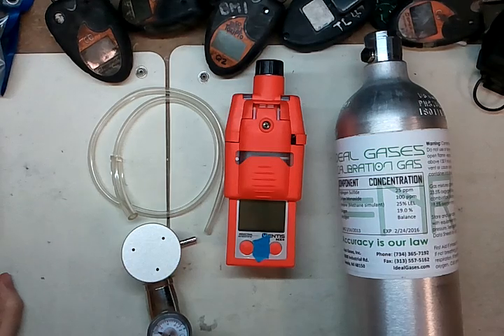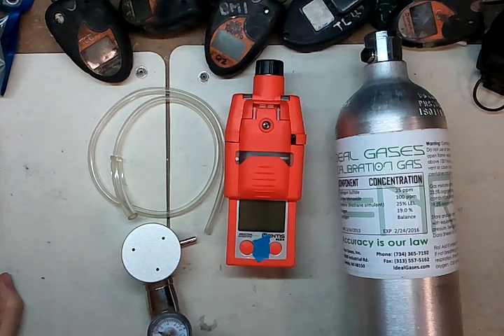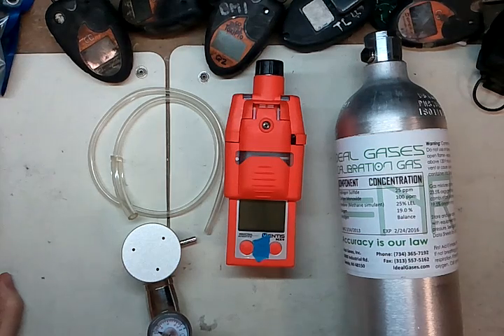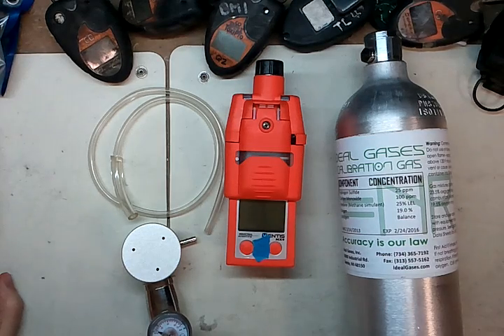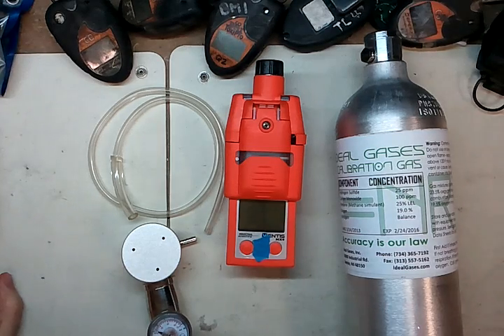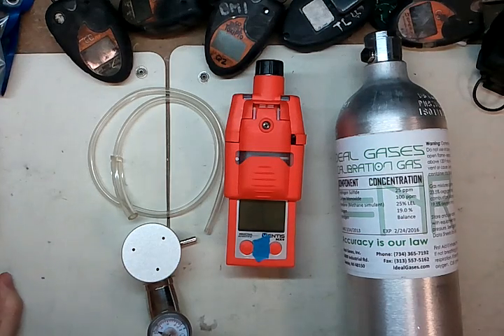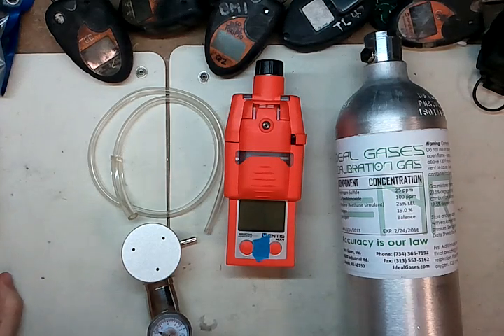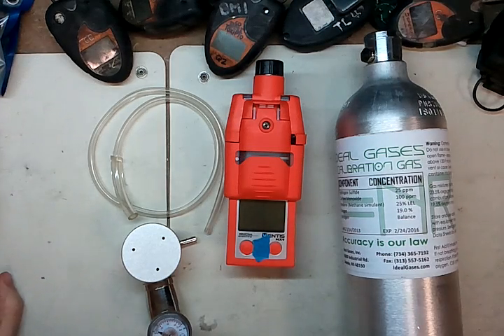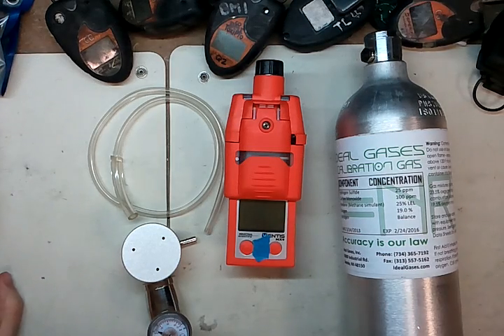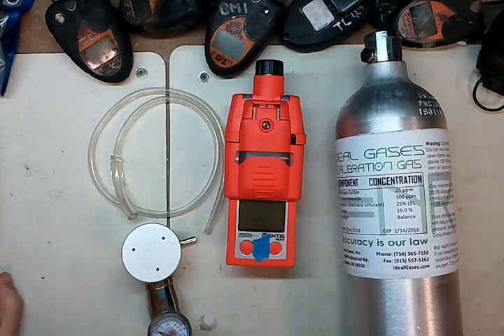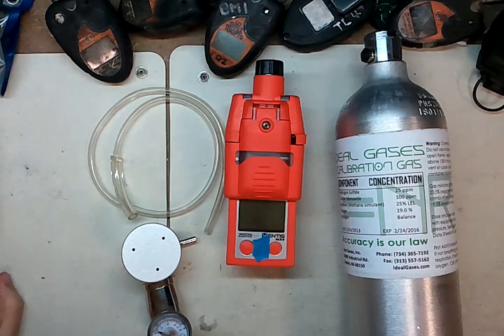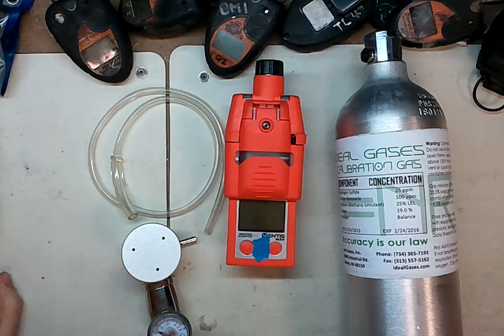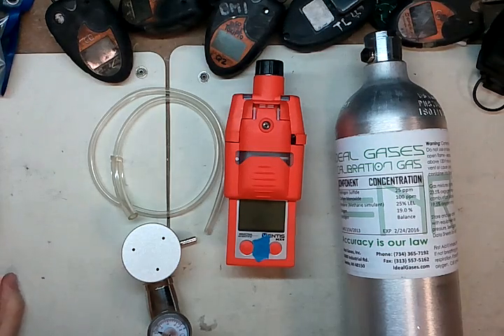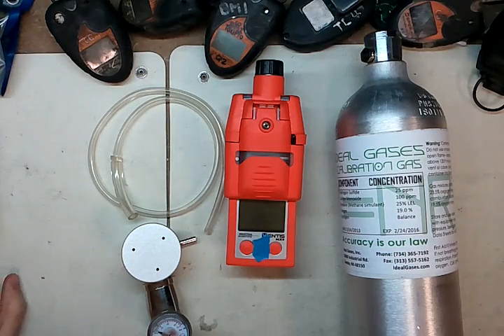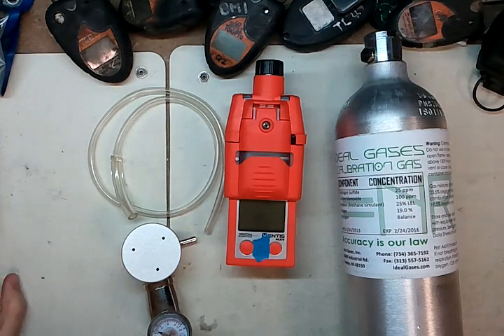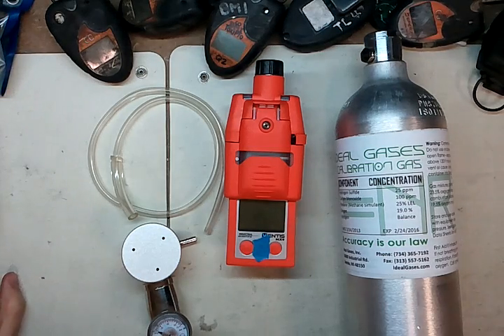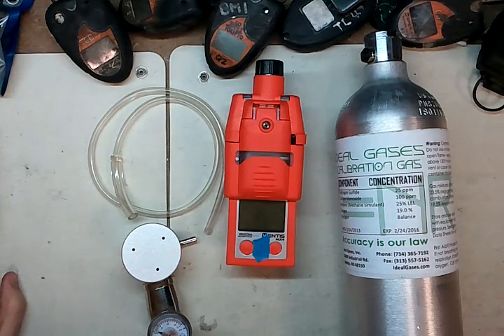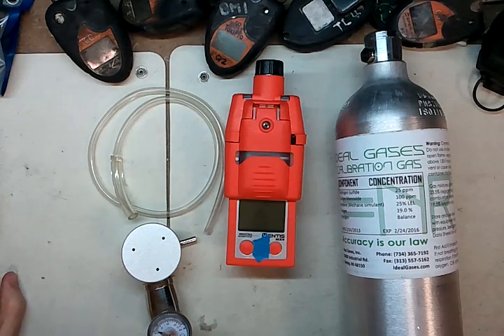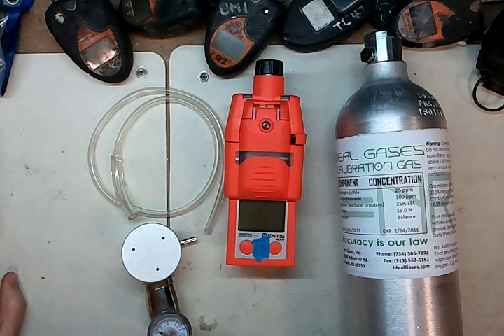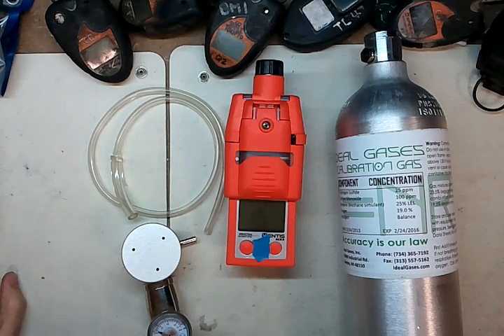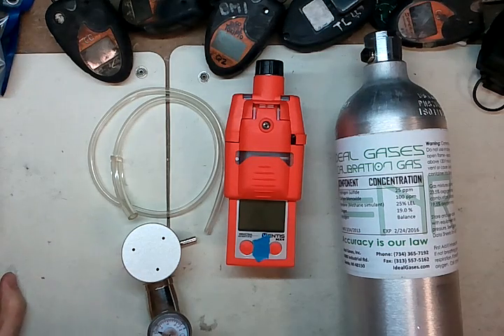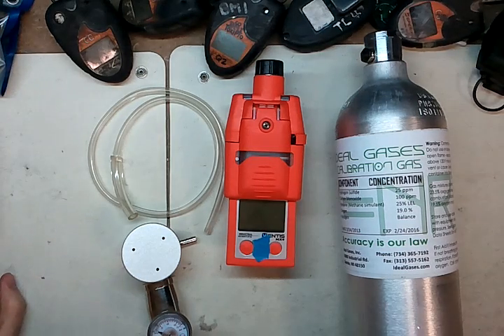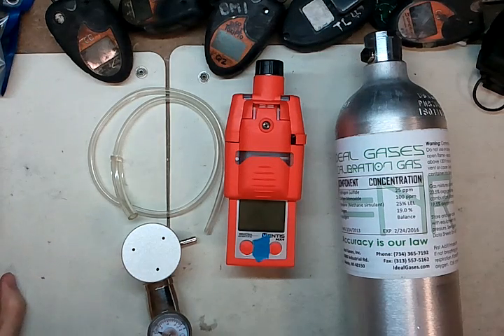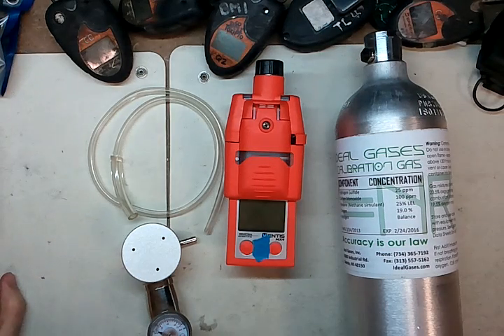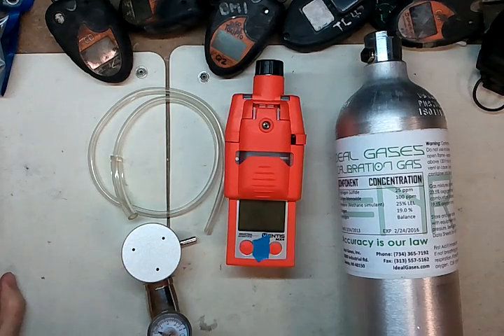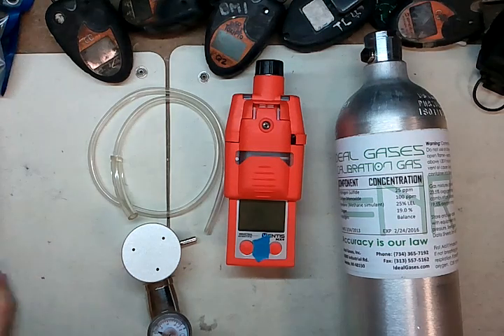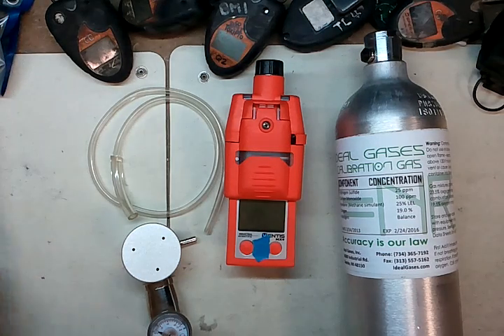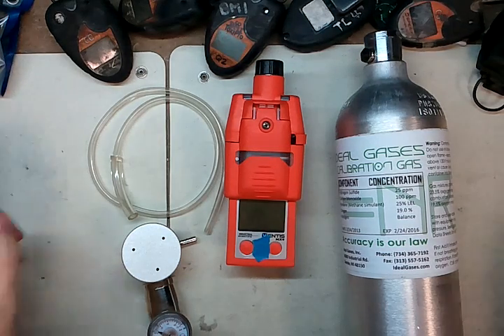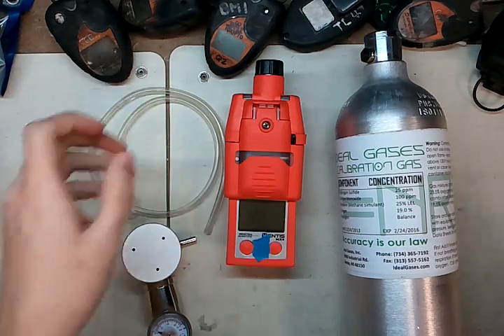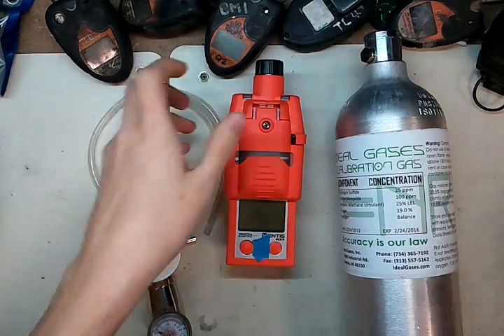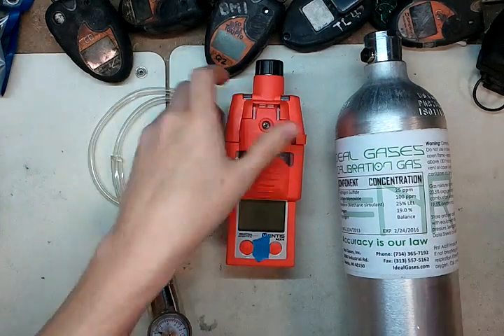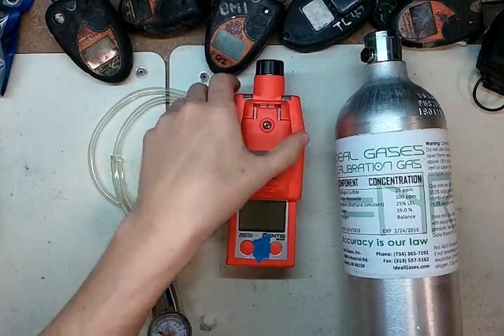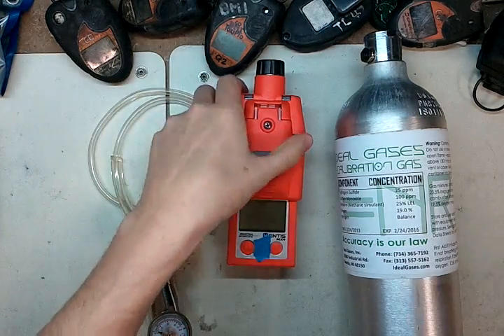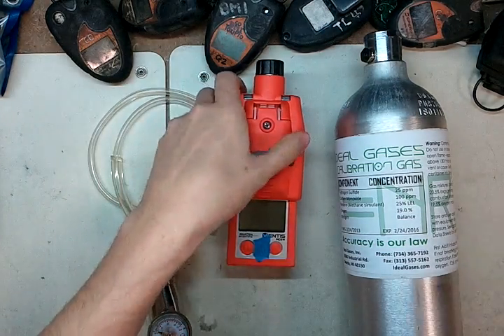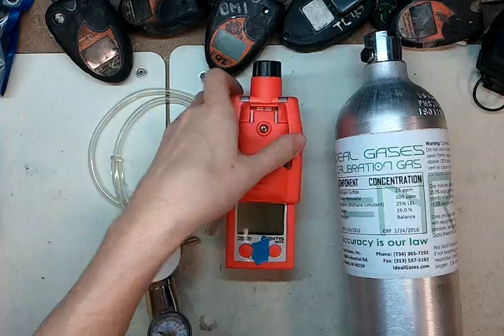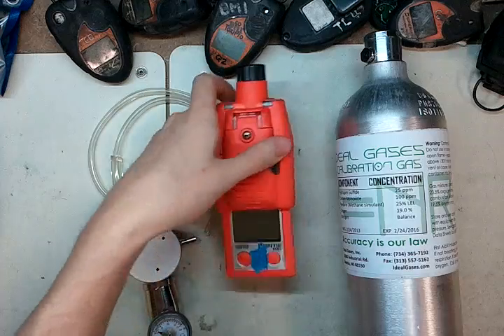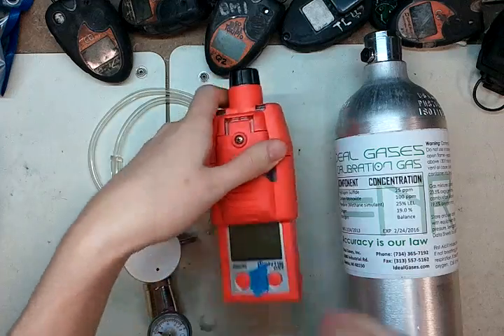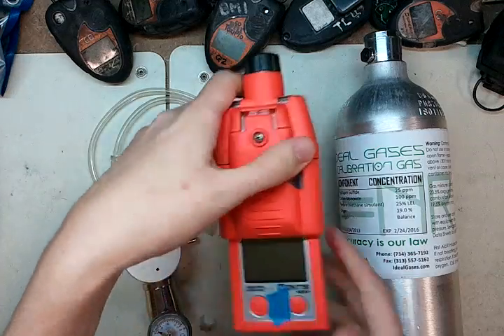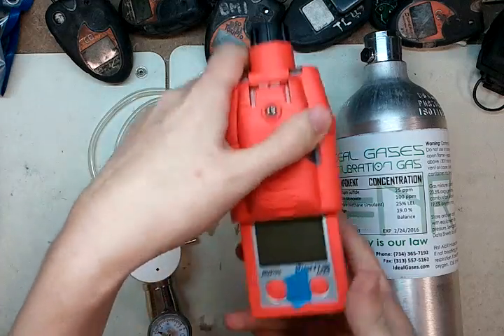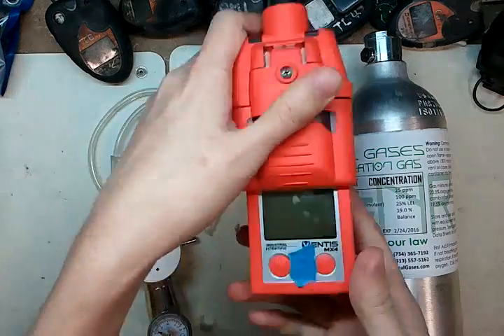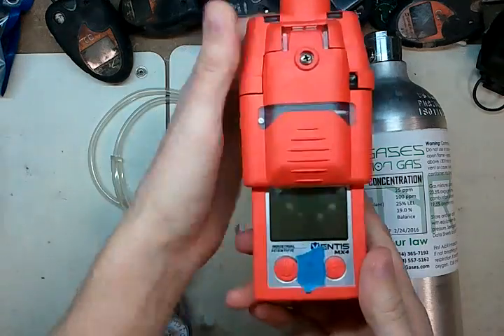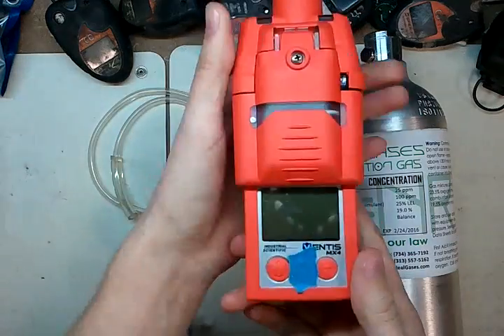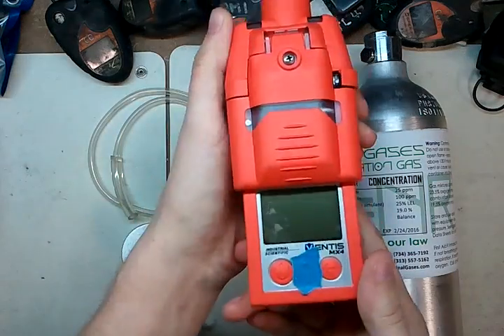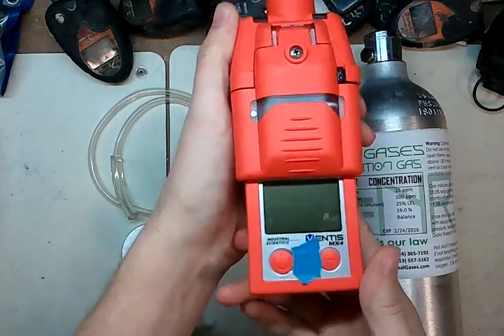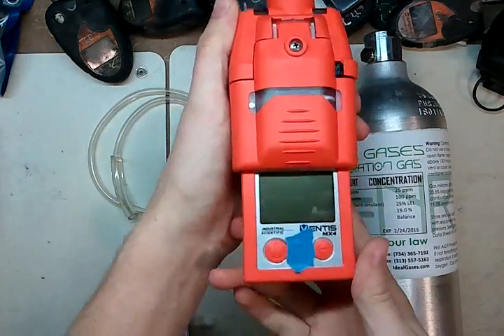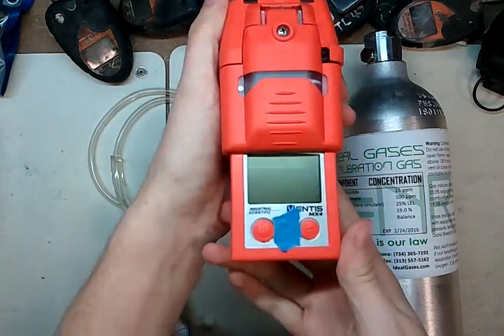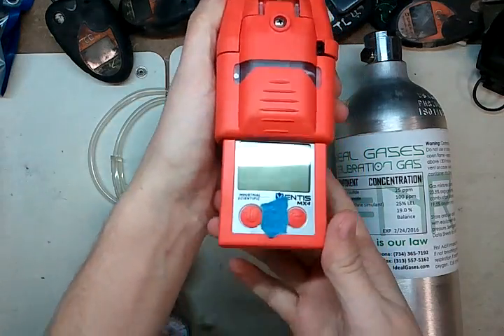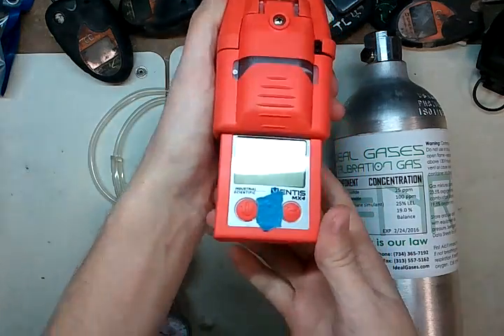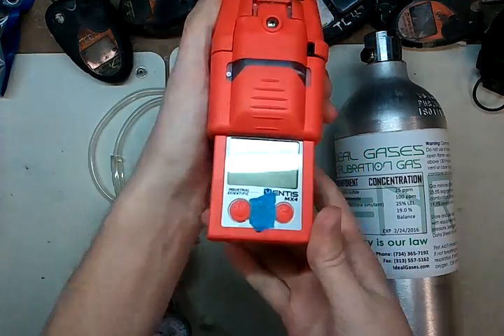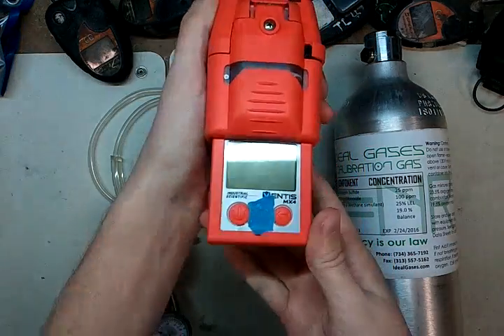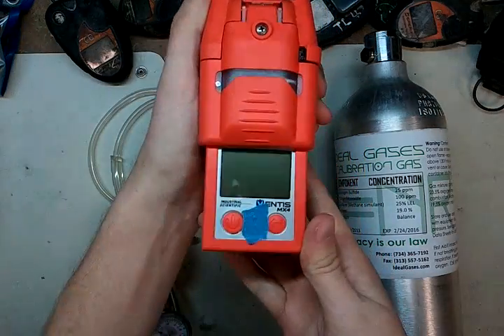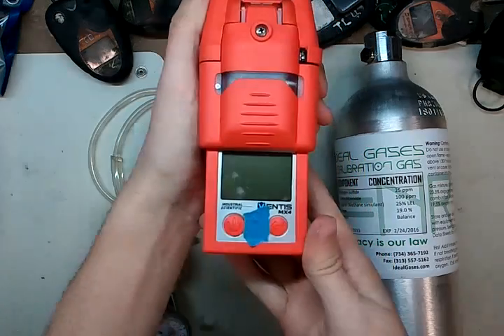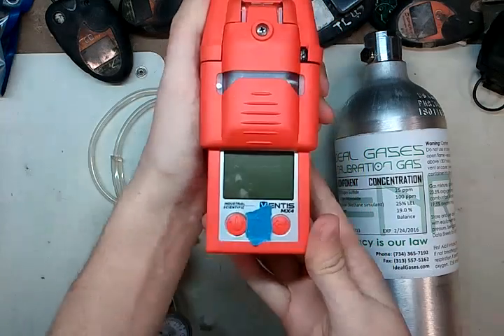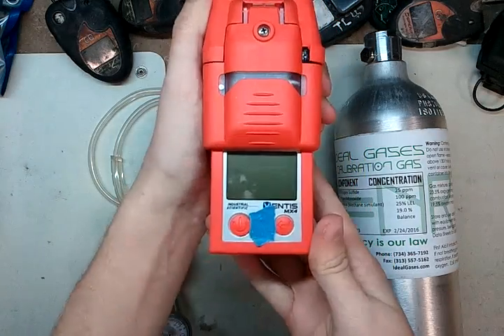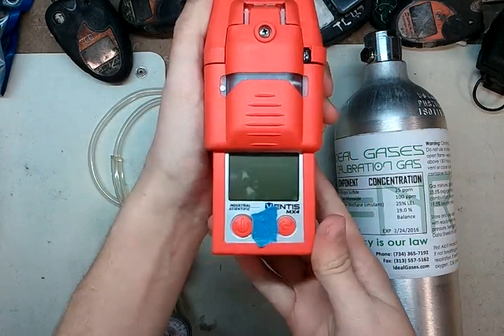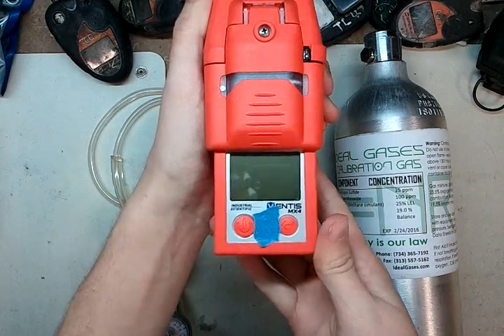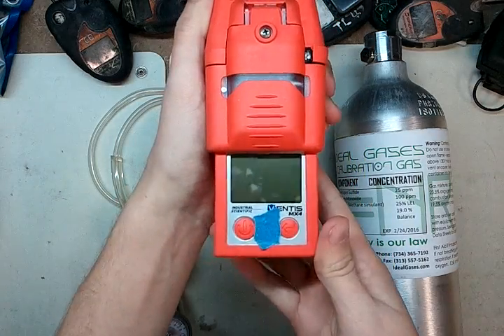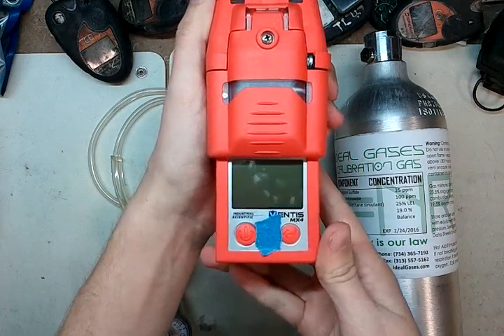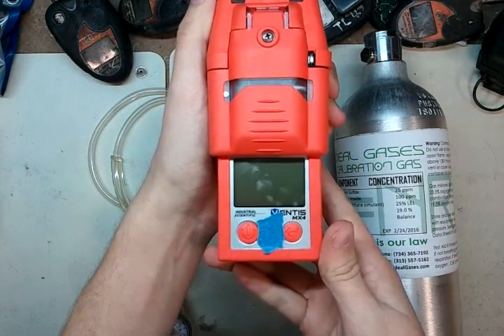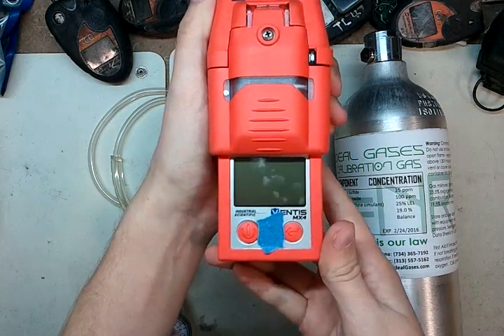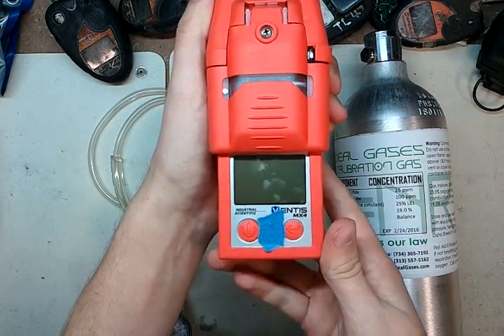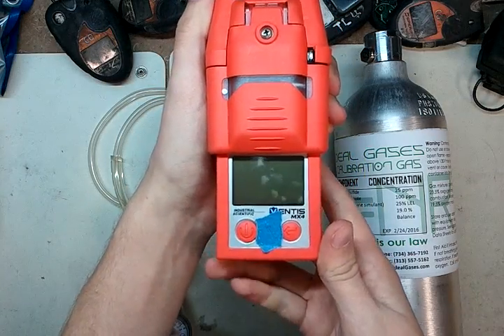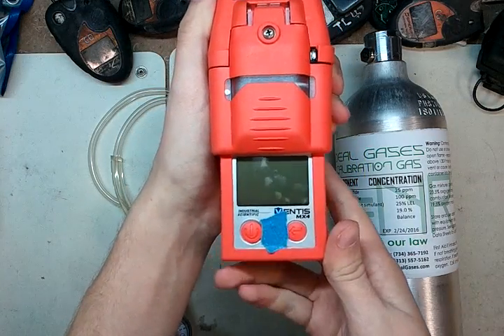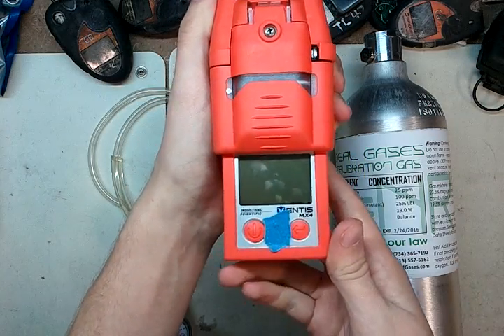Hi and welcome to Ideal Calibrations, 'How to Calibrate Your Gas Detector' series. Today we're going to be looking at the Ventis MX4 by Industrial Scientific.